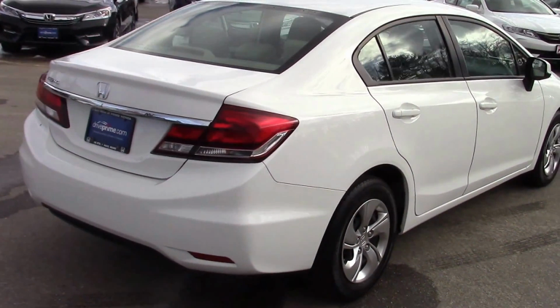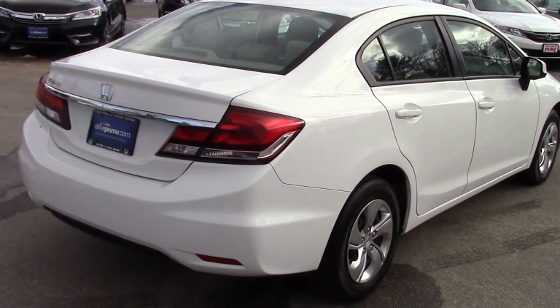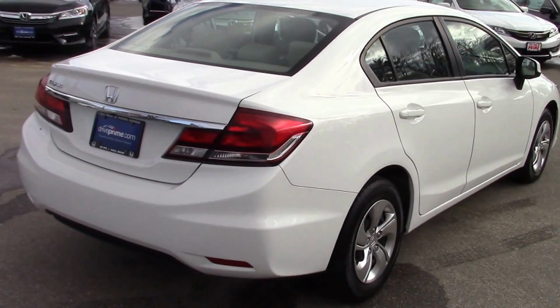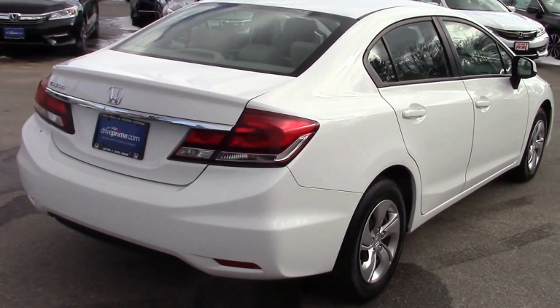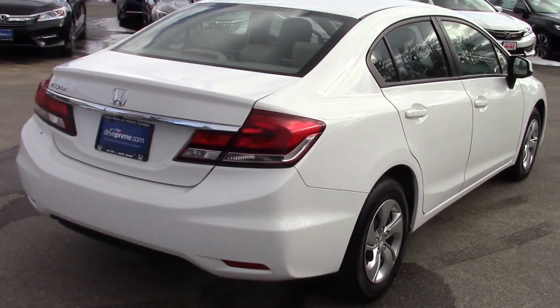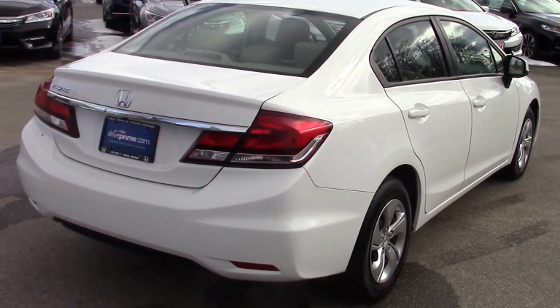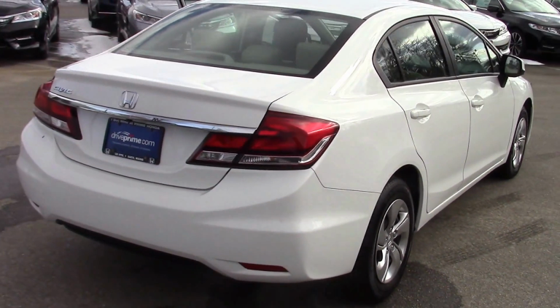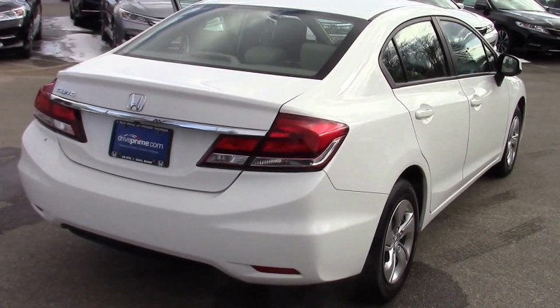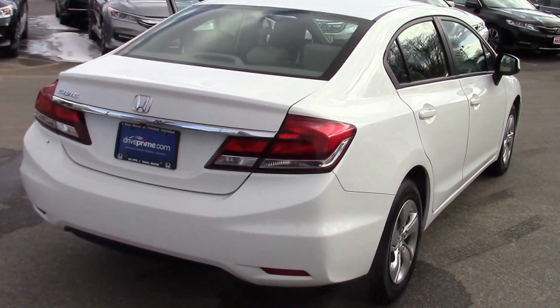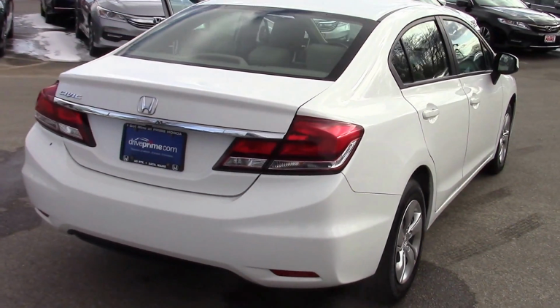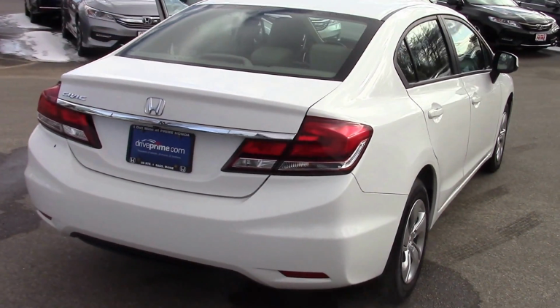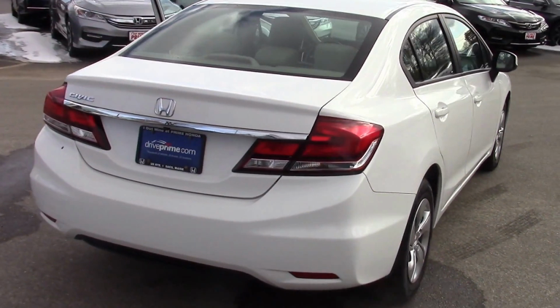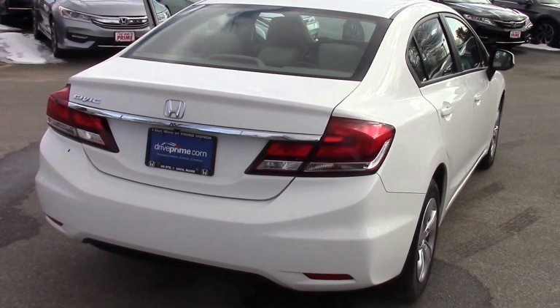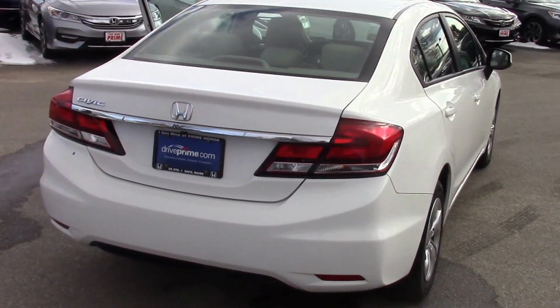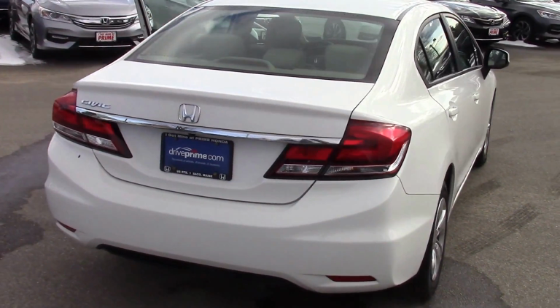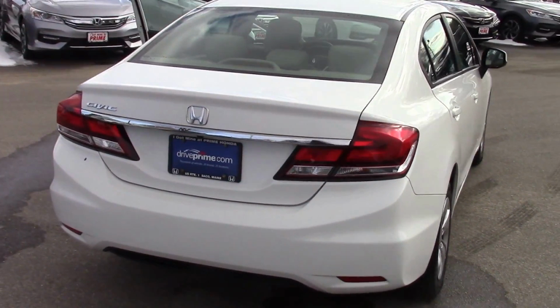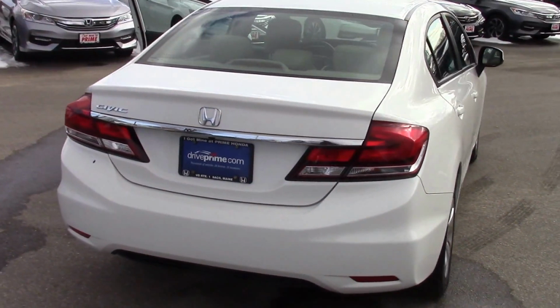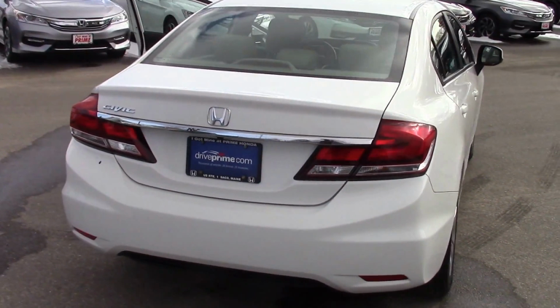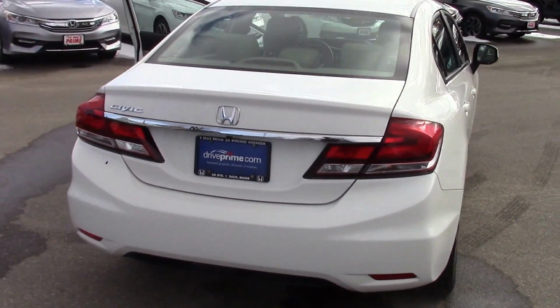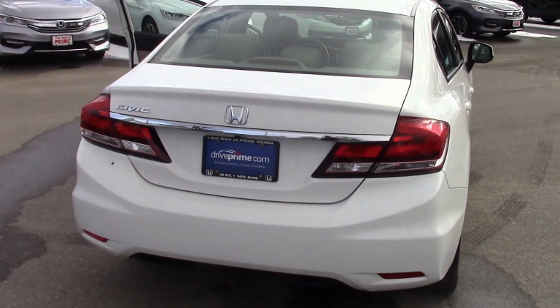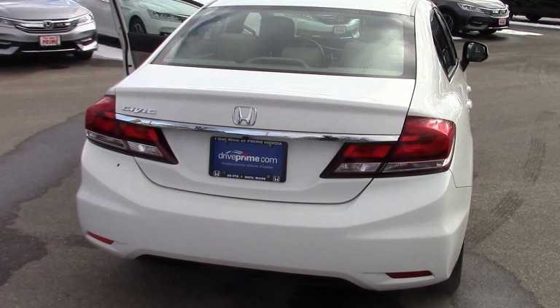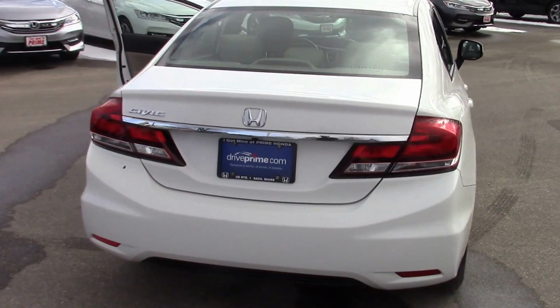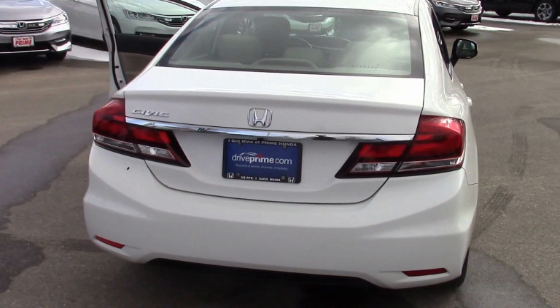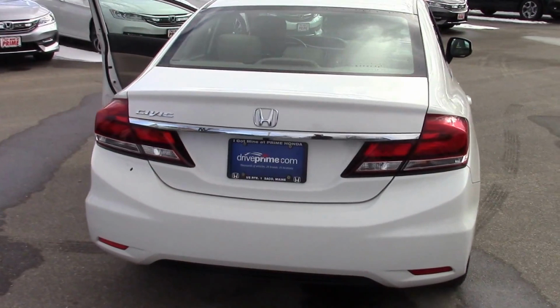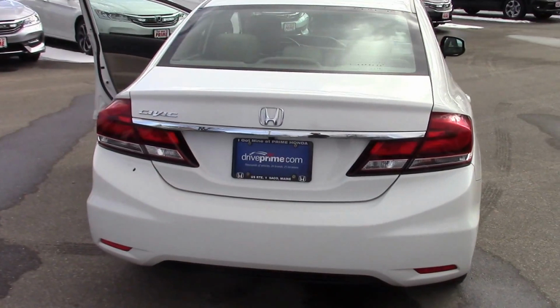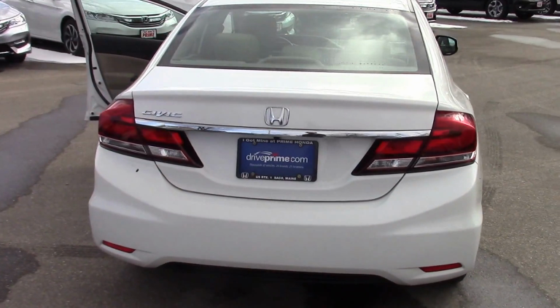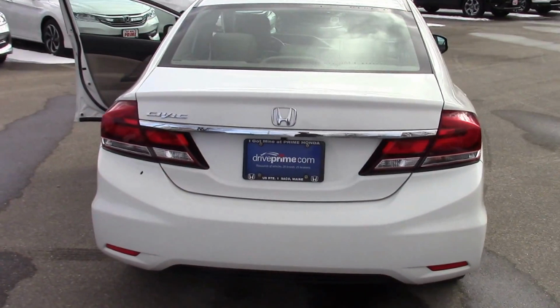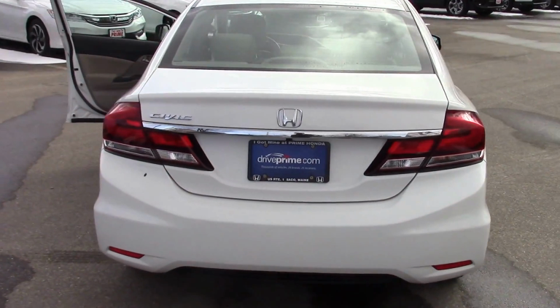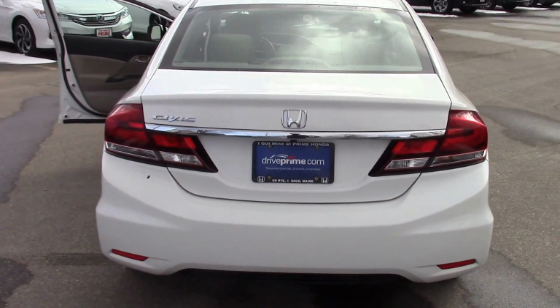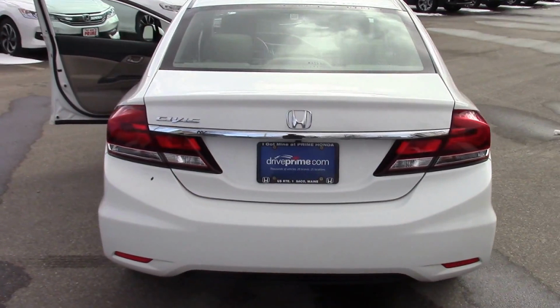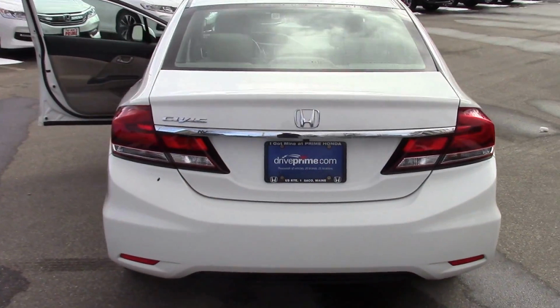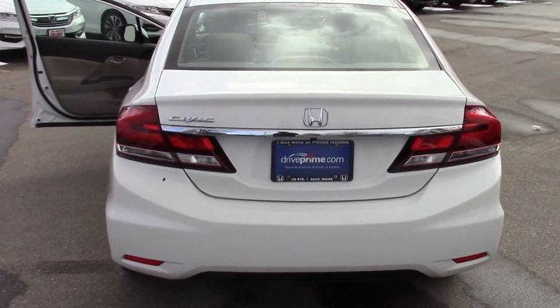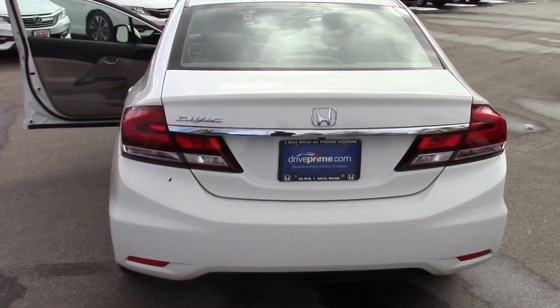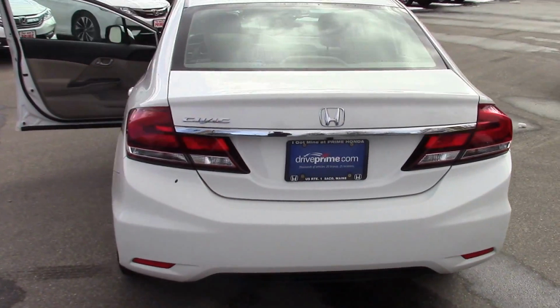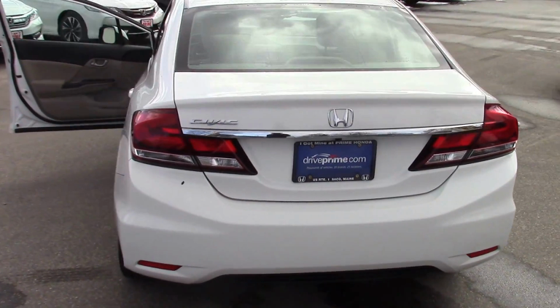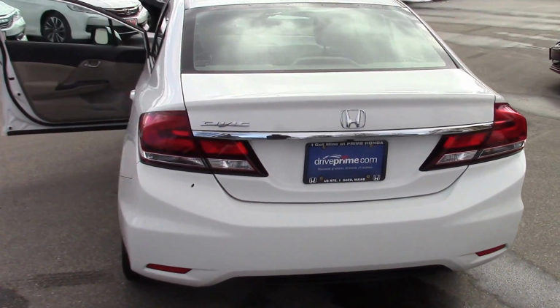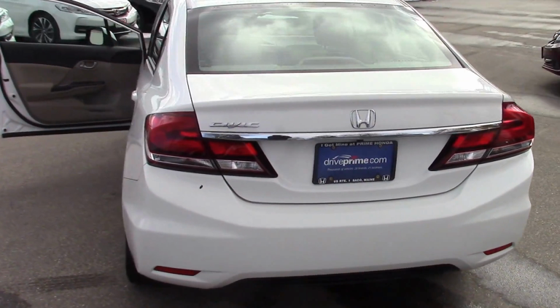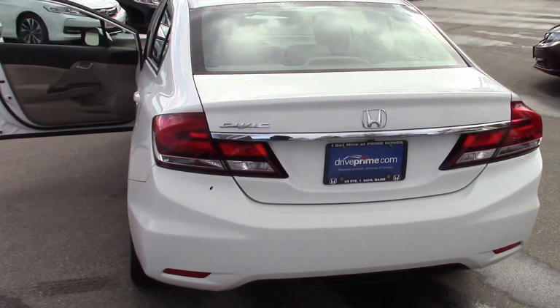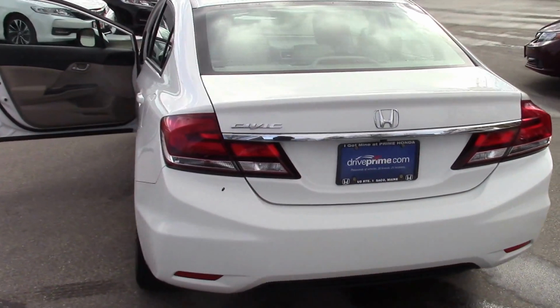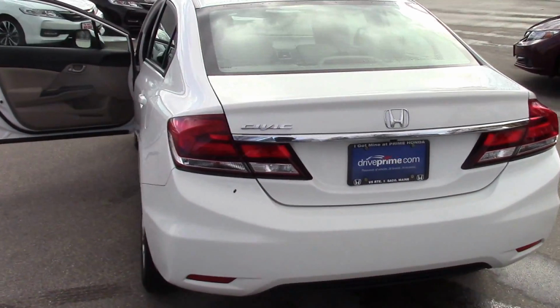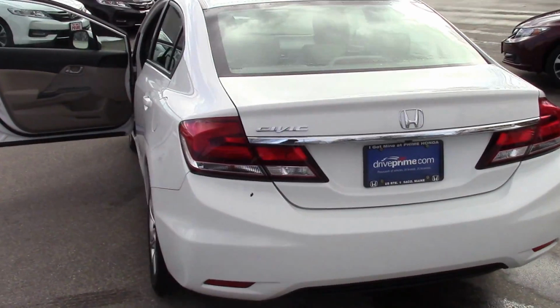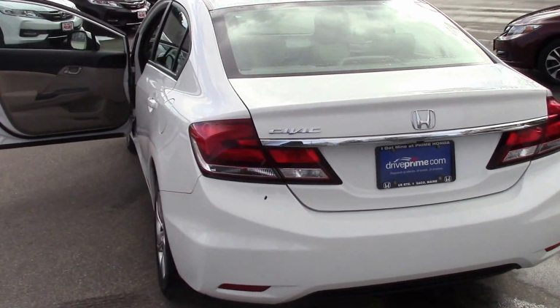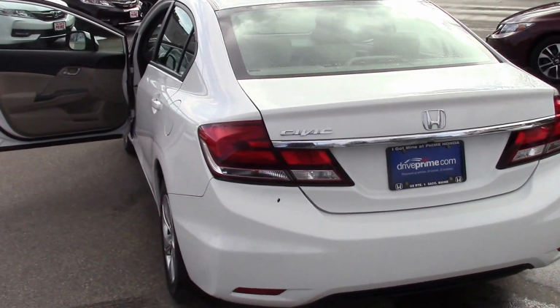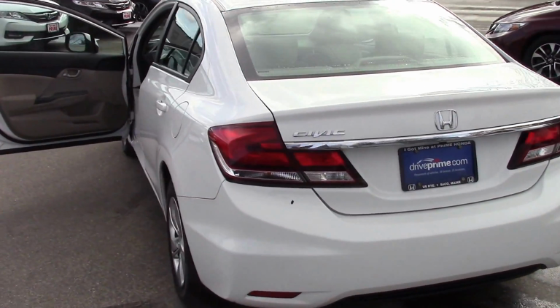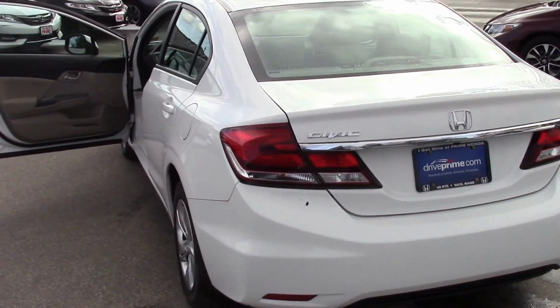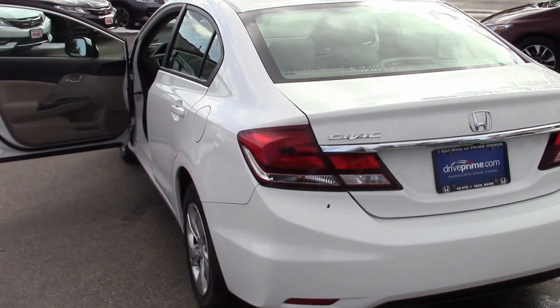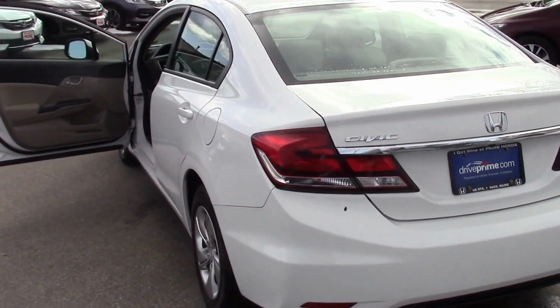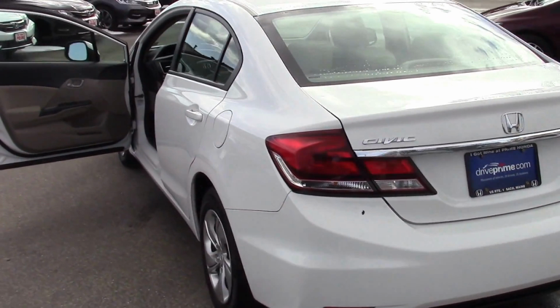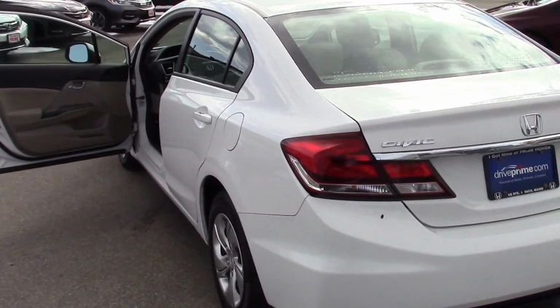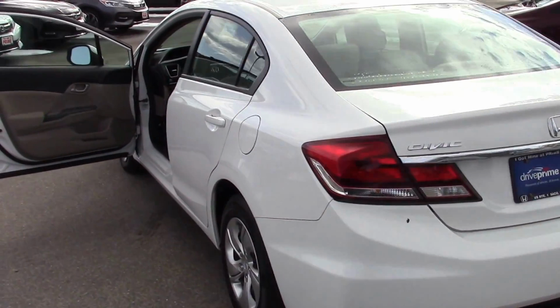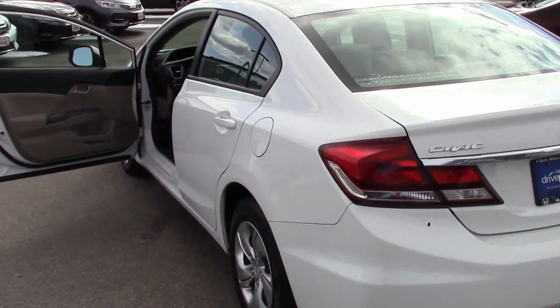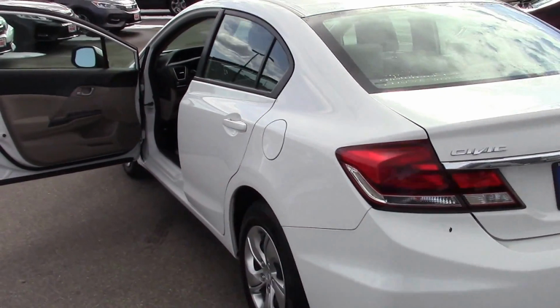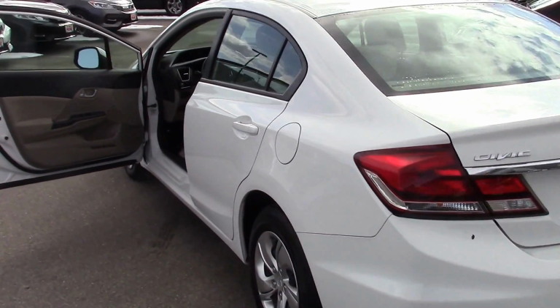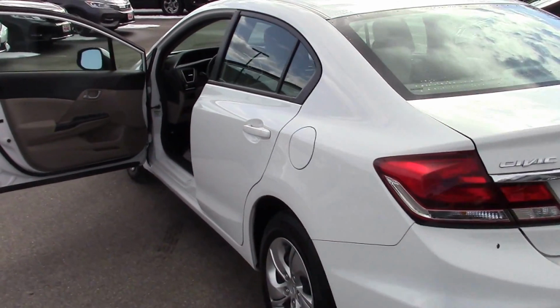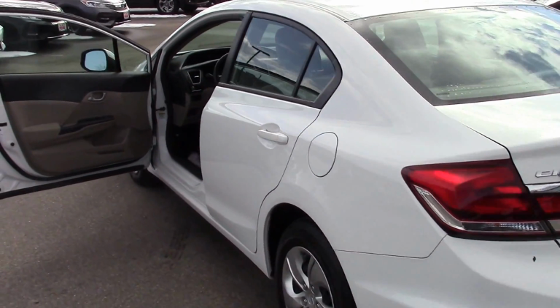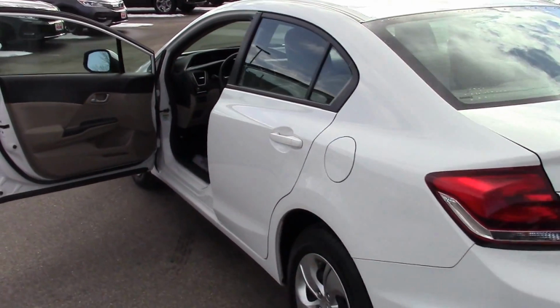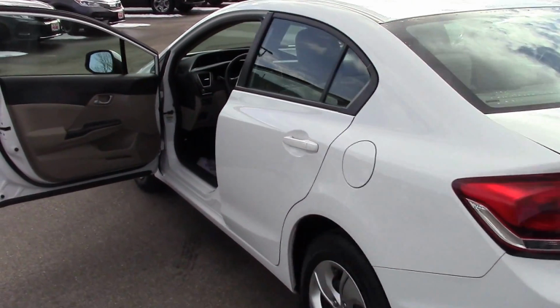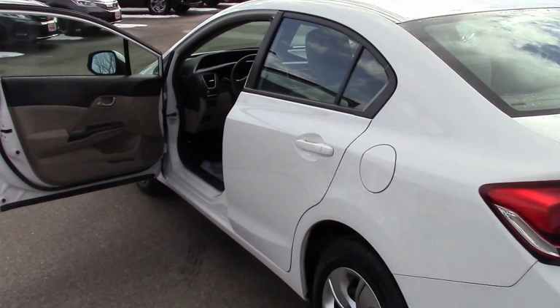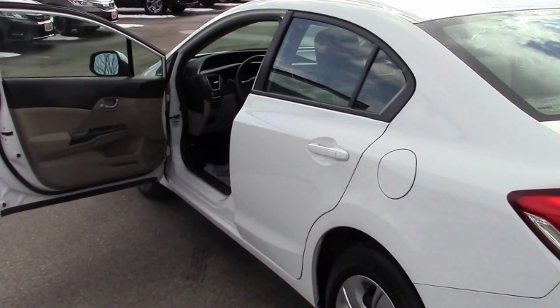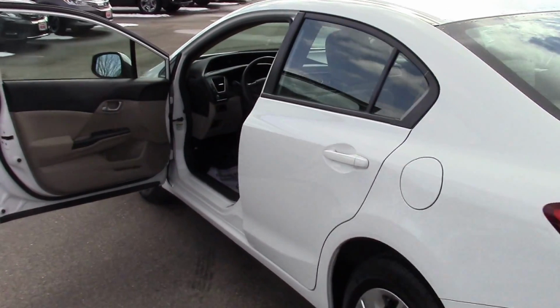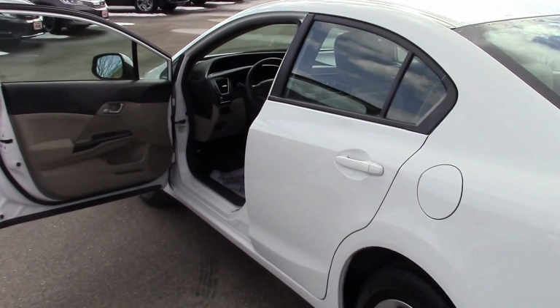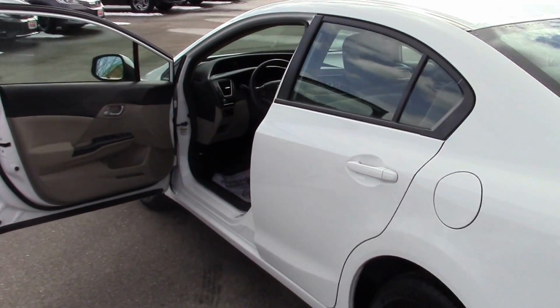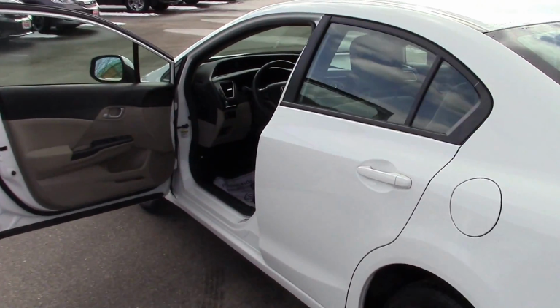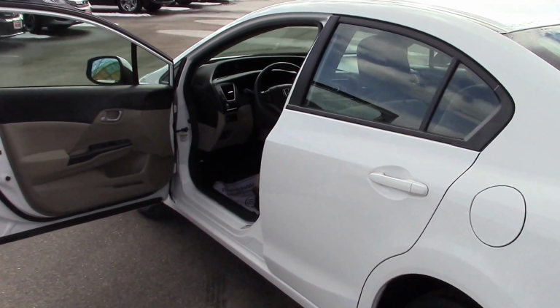Cindy, with just over 31,000 miles on it, this car is super clean inside and out. I think you're going to like it an awful lot.